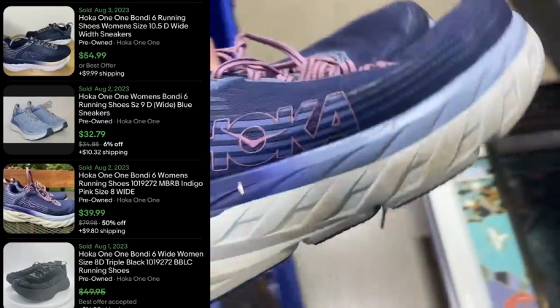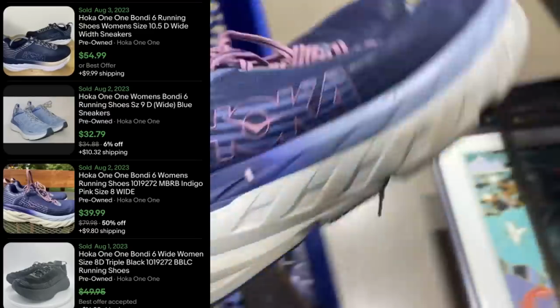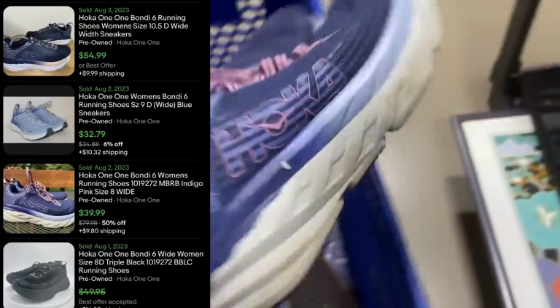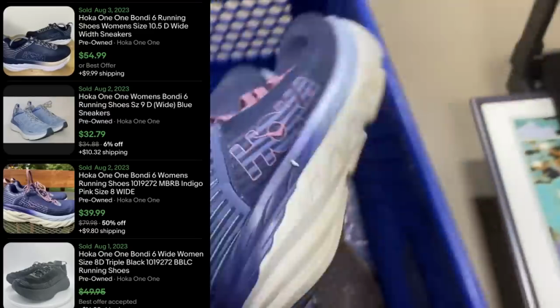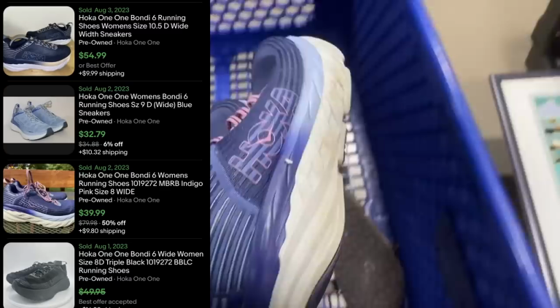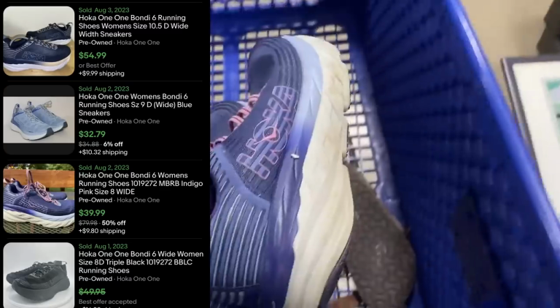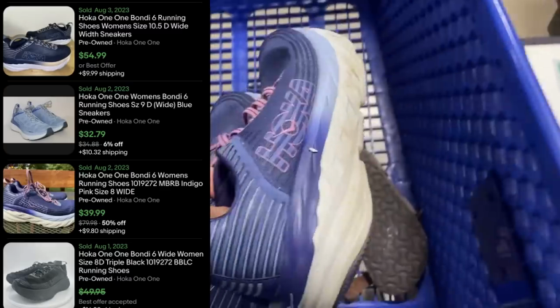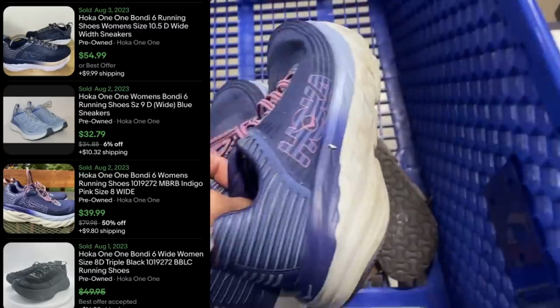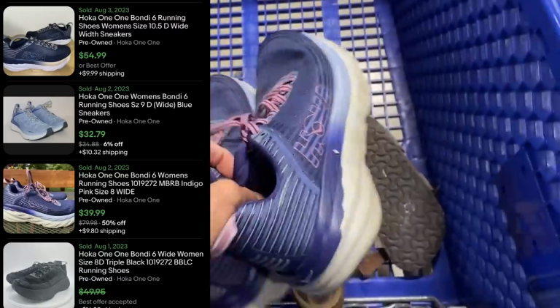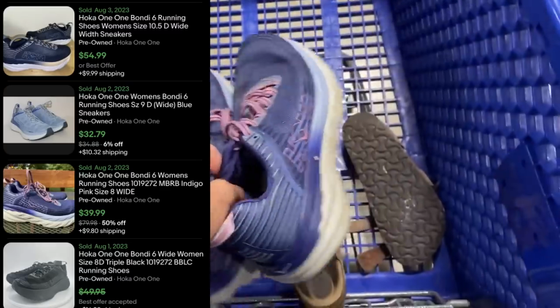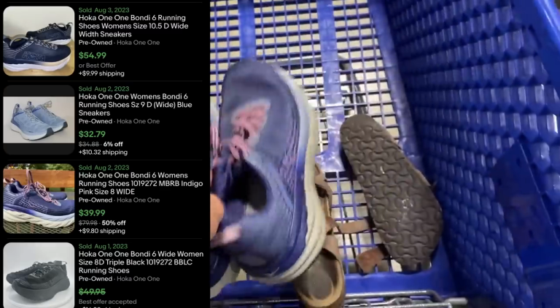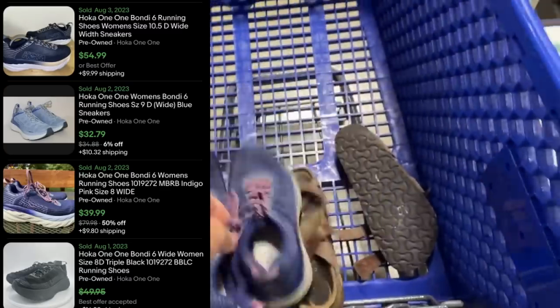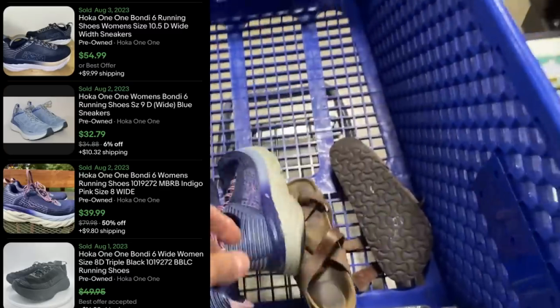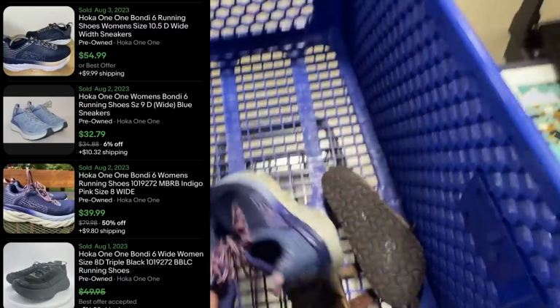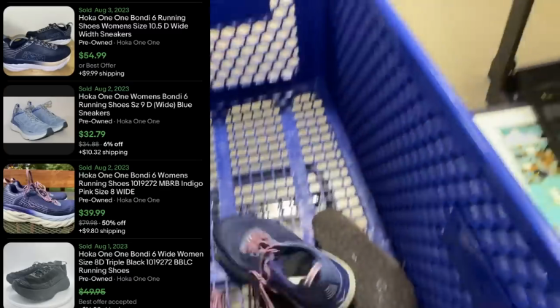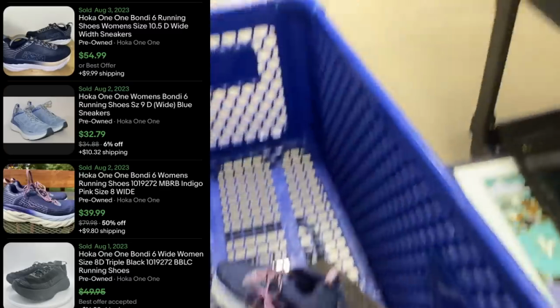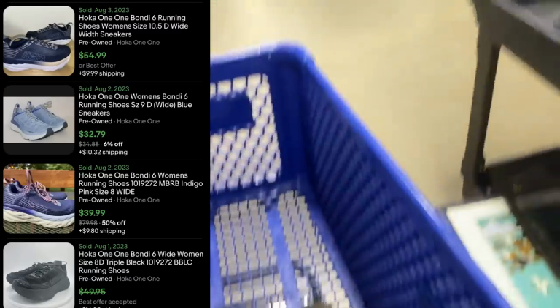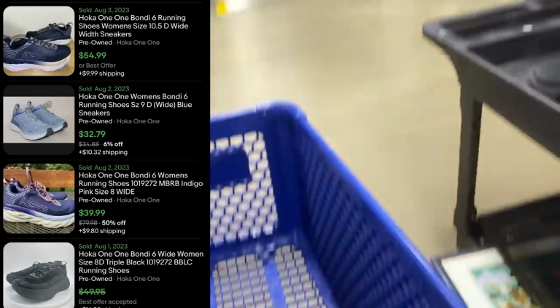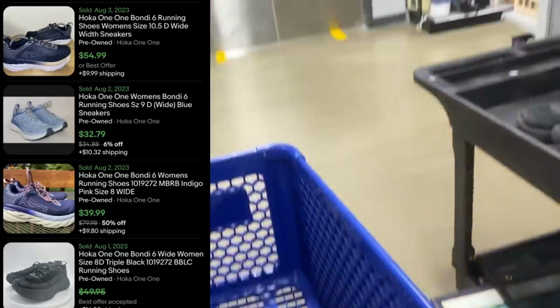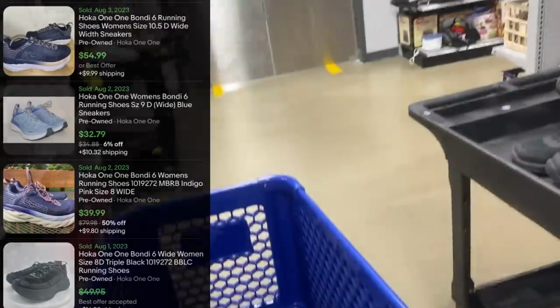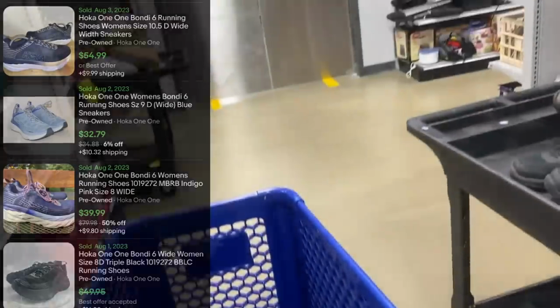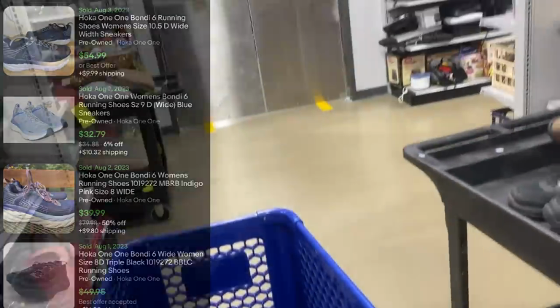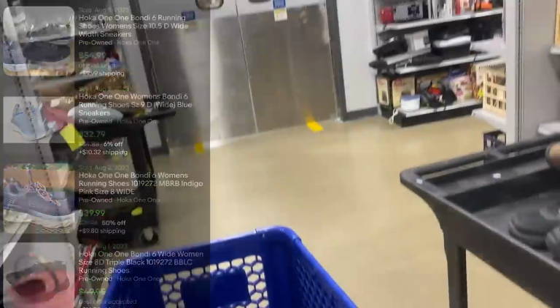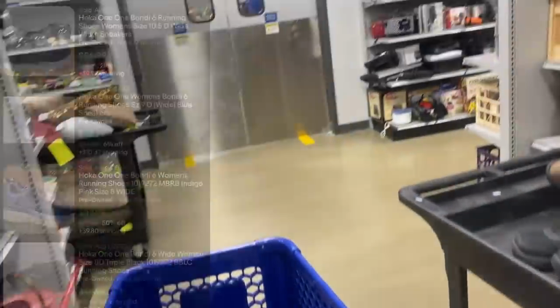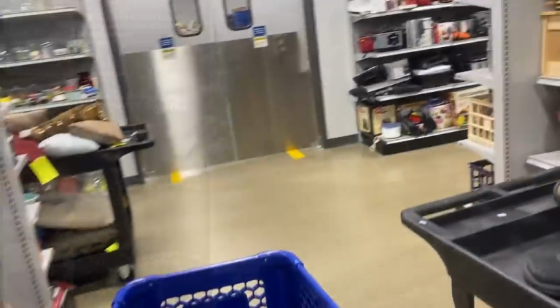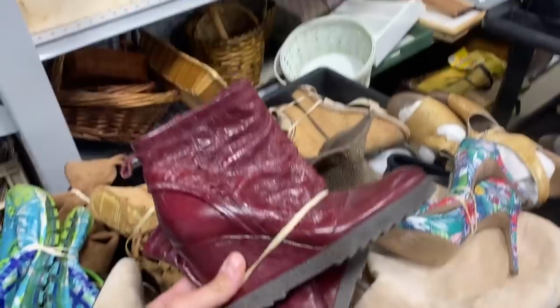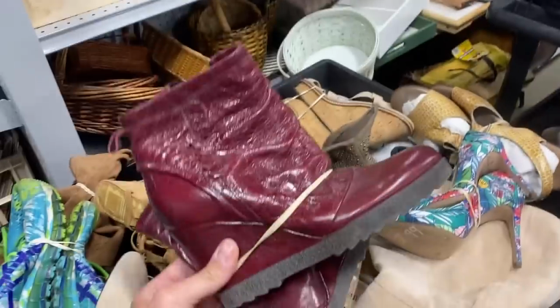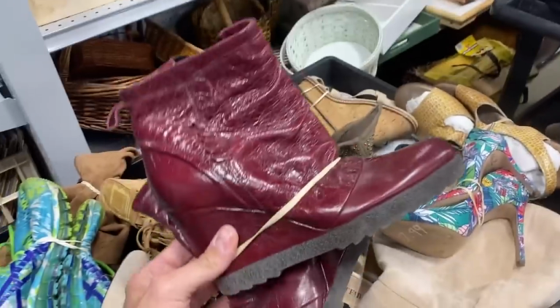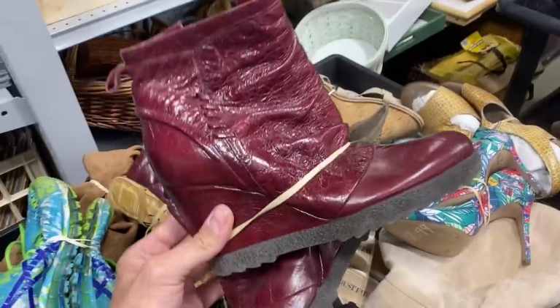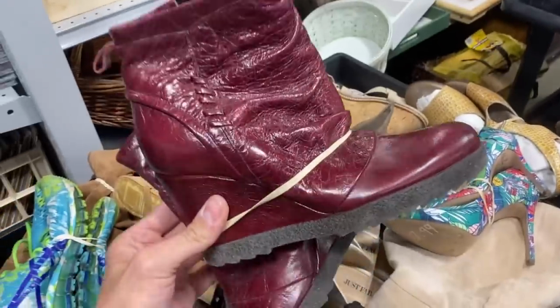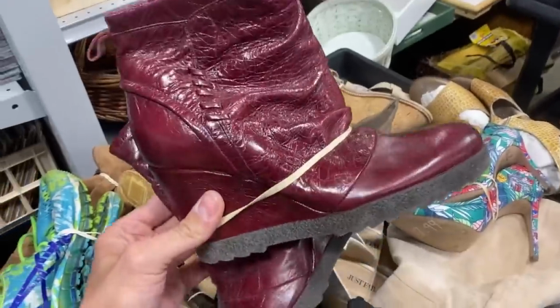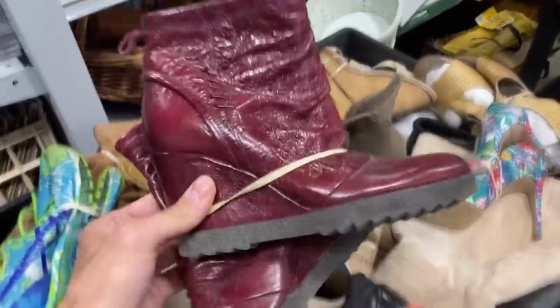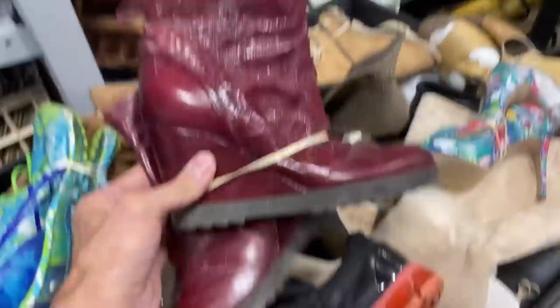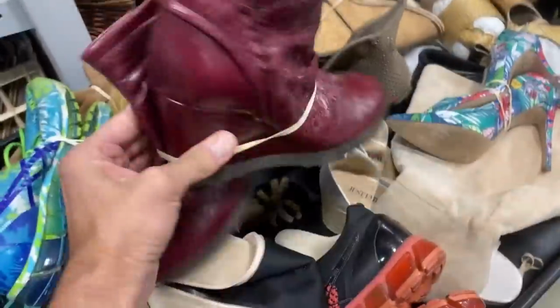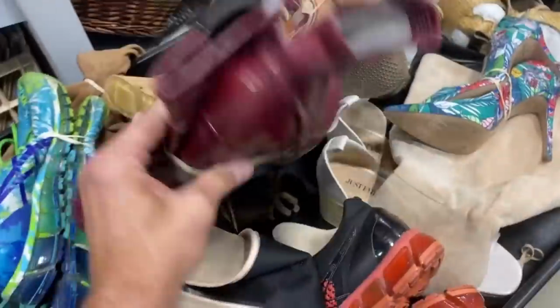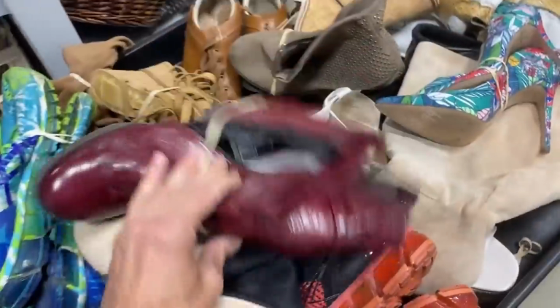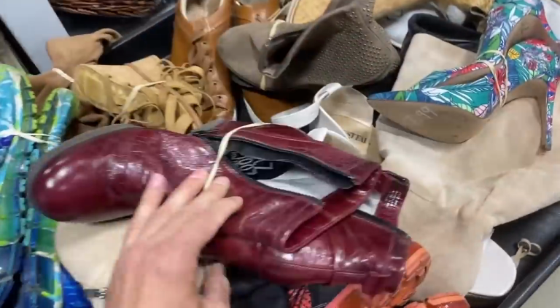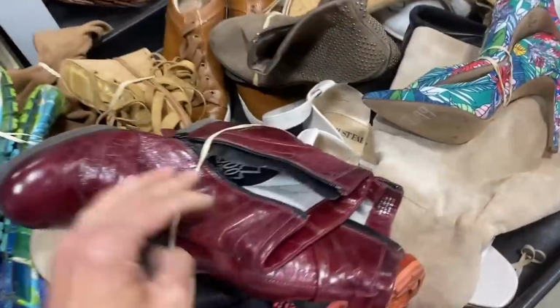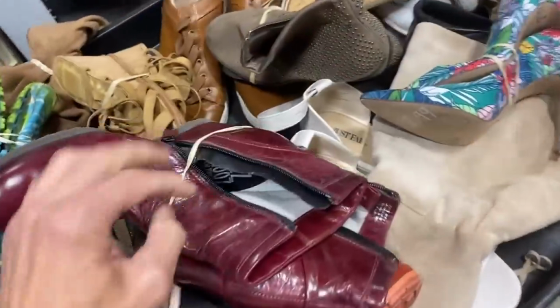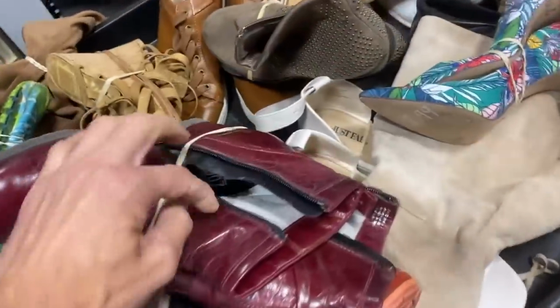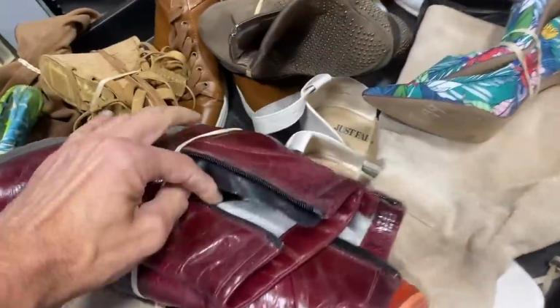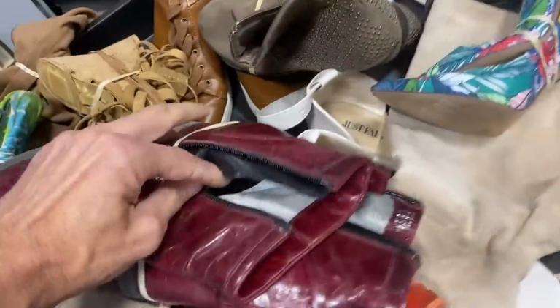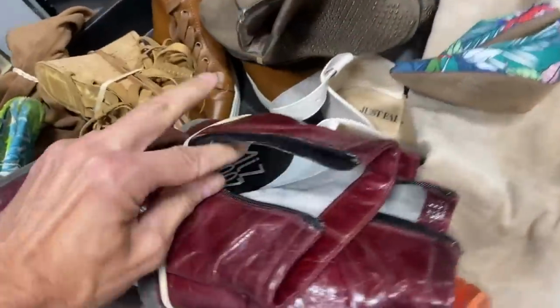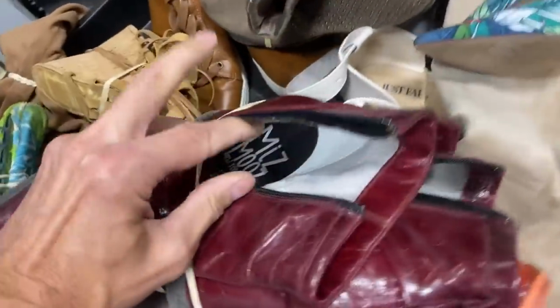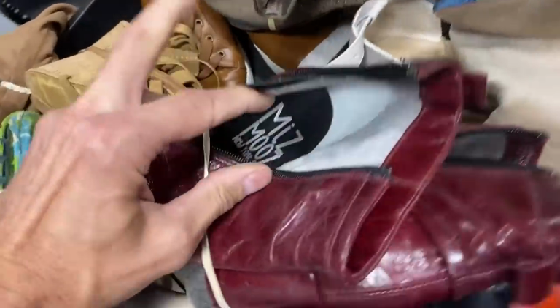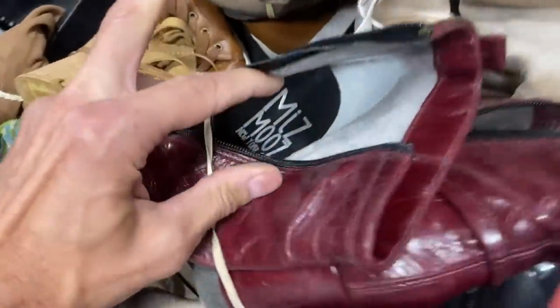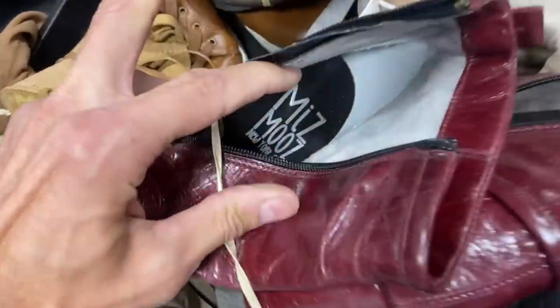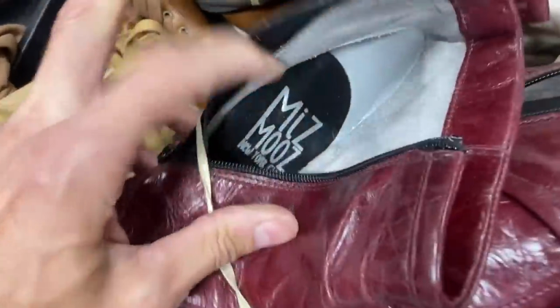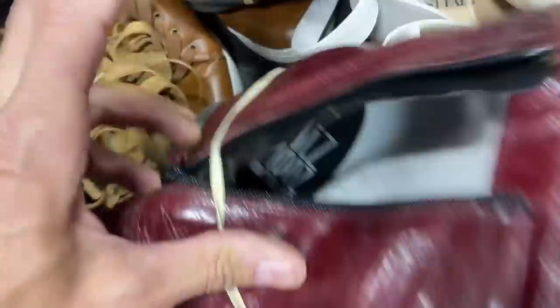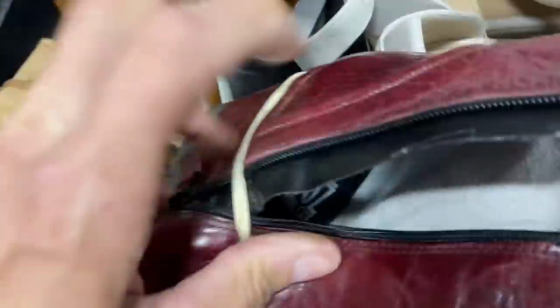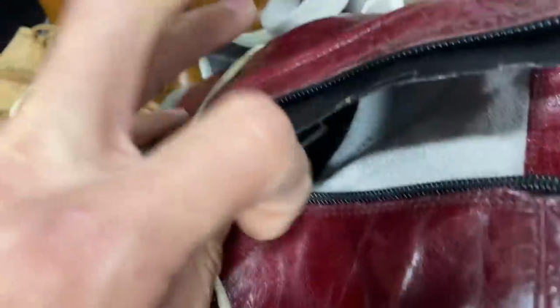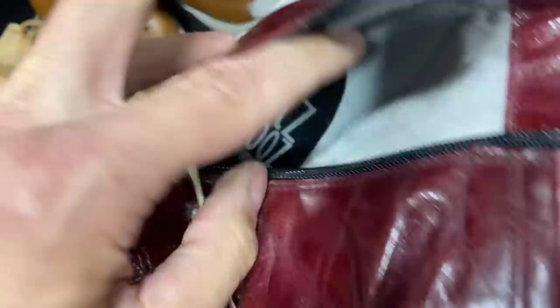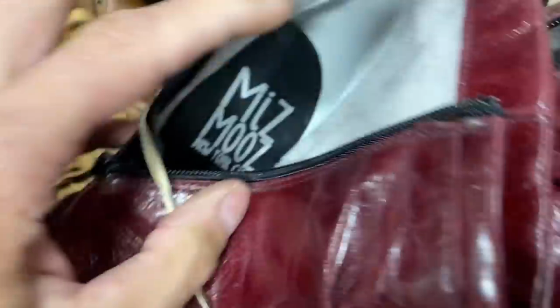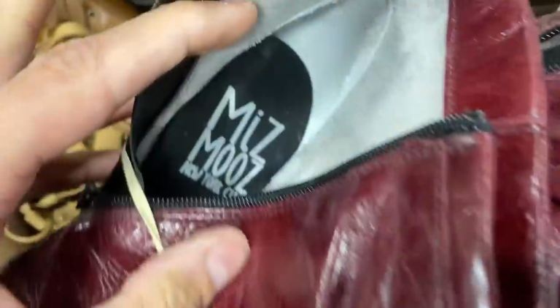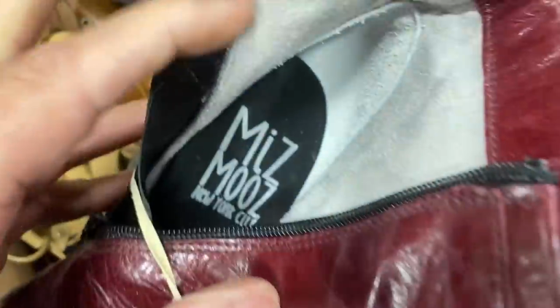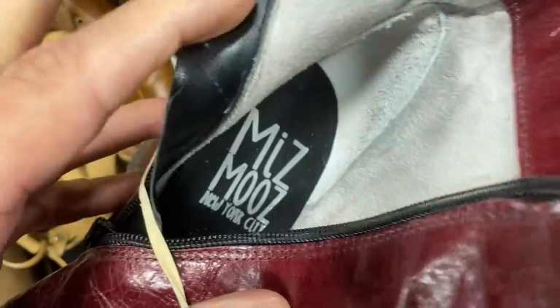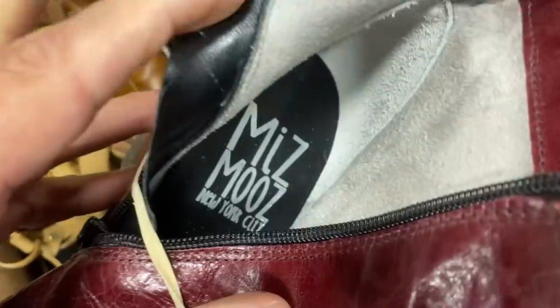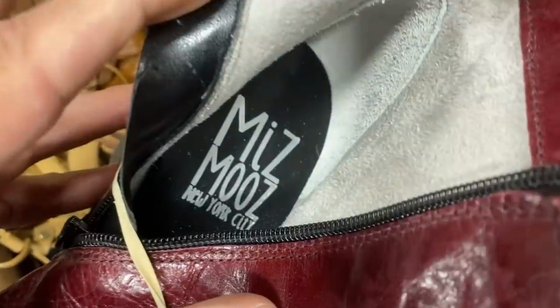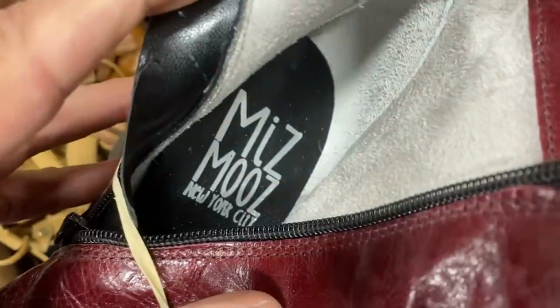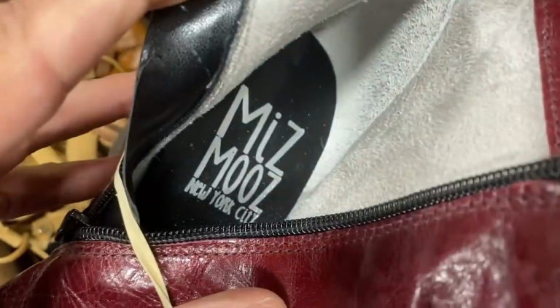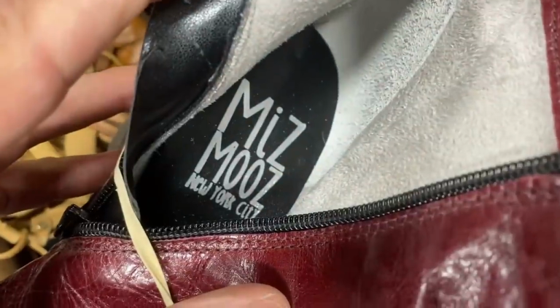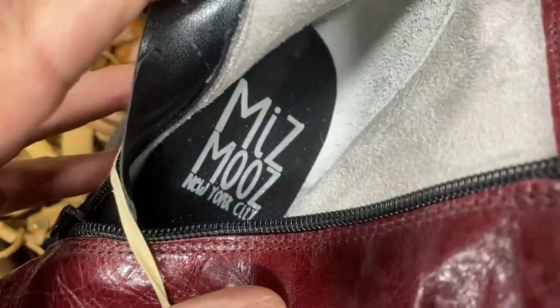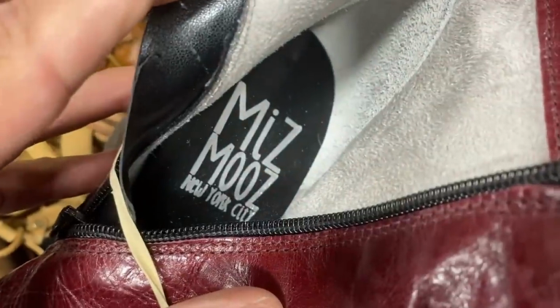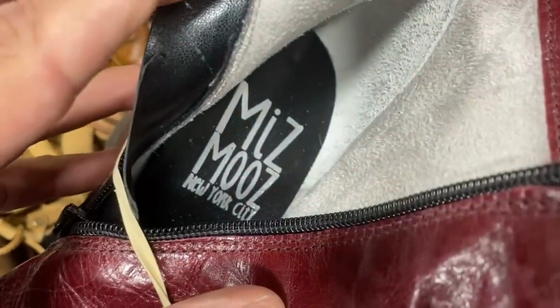These Hokas are a no-brainer. The minute I got them listed, they sold. They did not have insoles in them, so I listed them for $40. They sold immediately, and I paid $10.